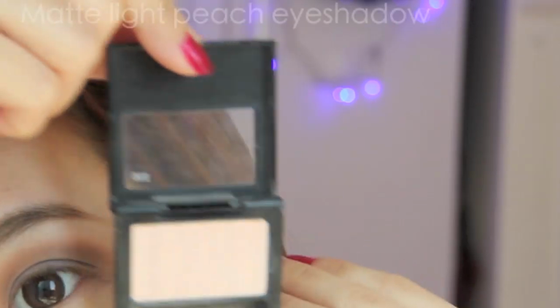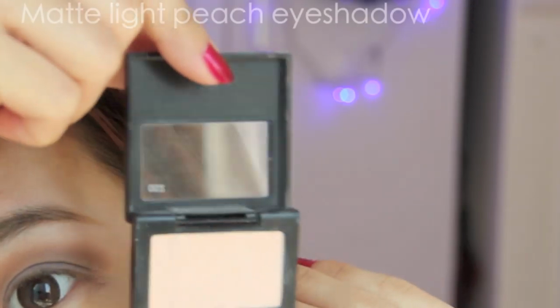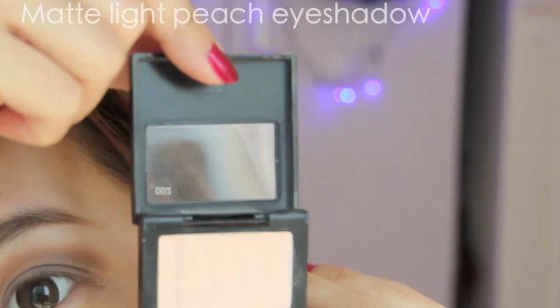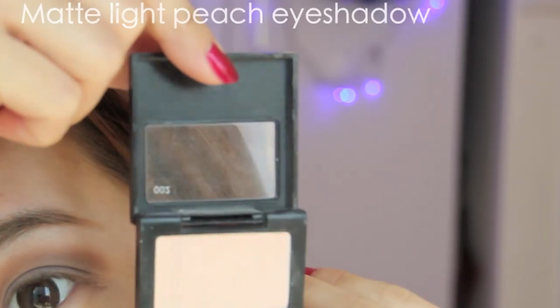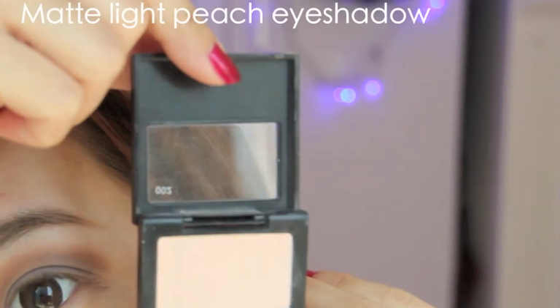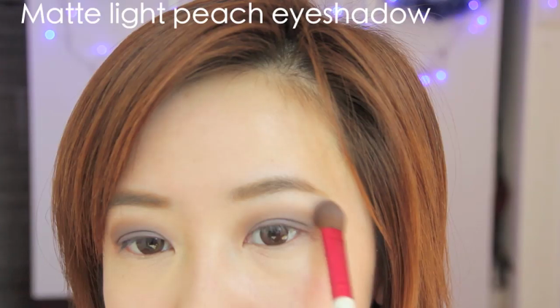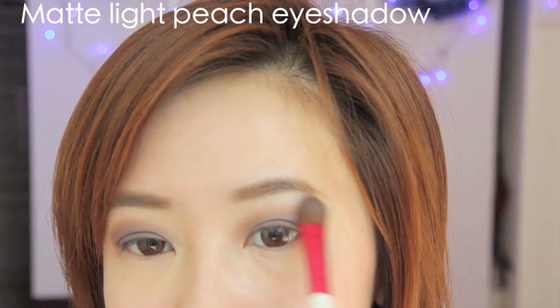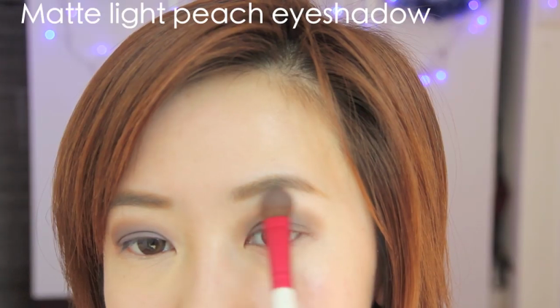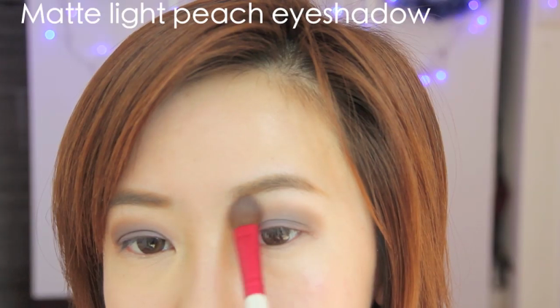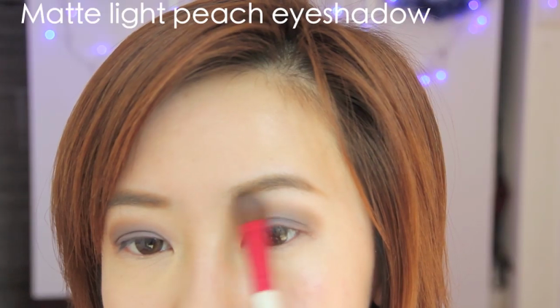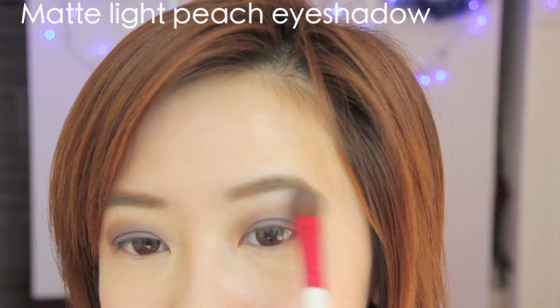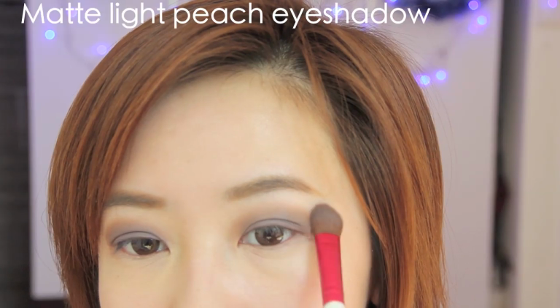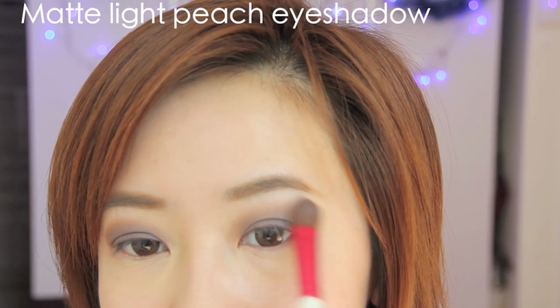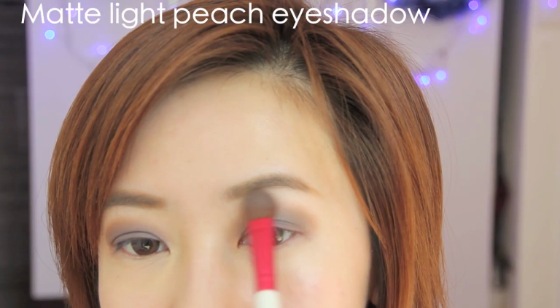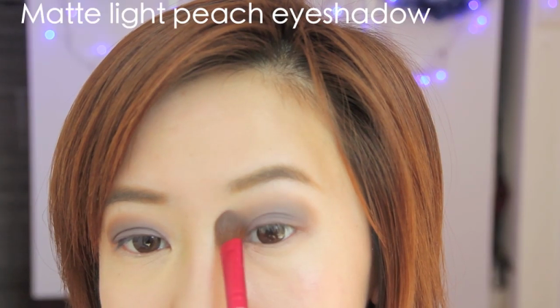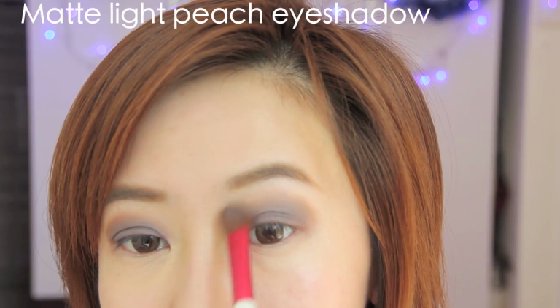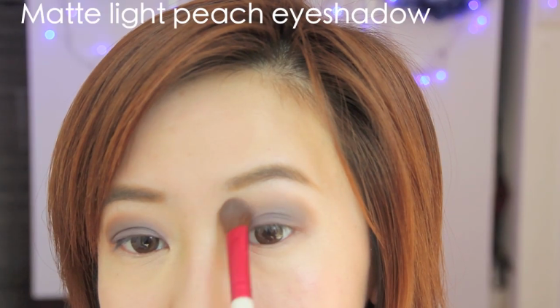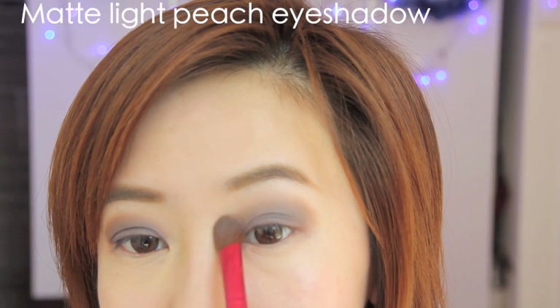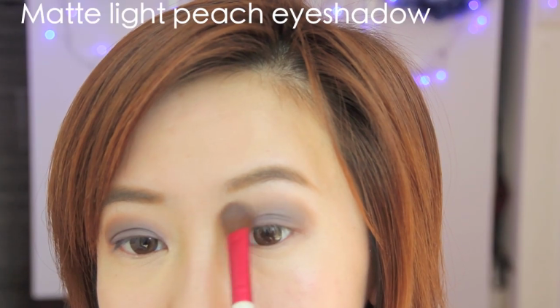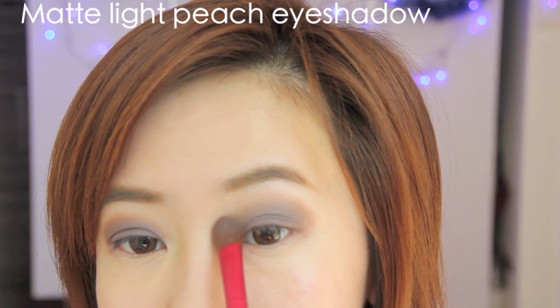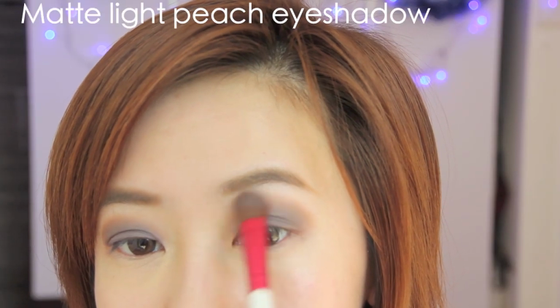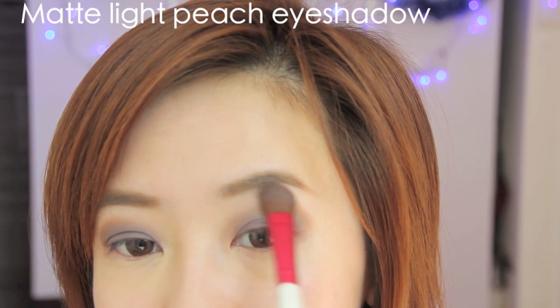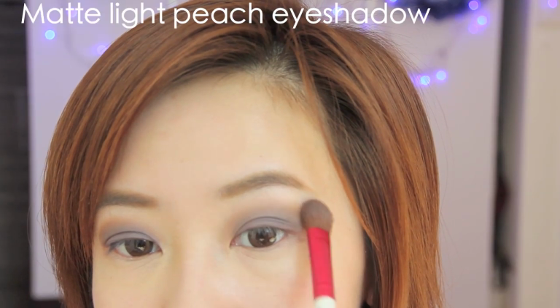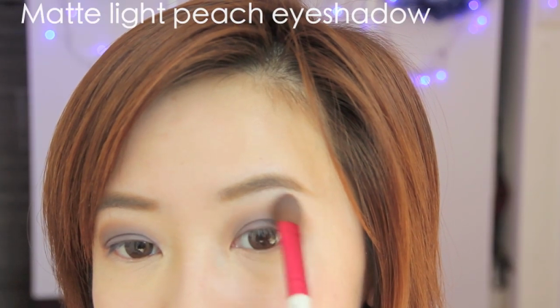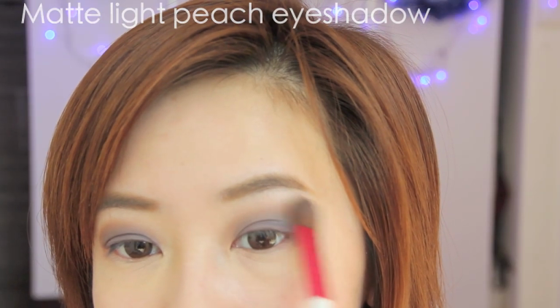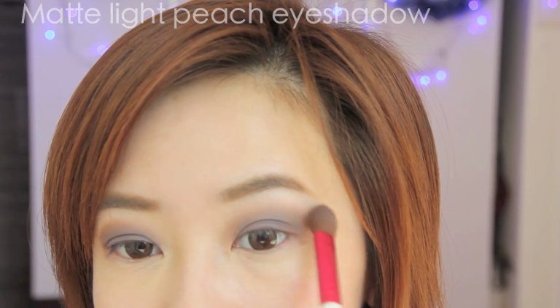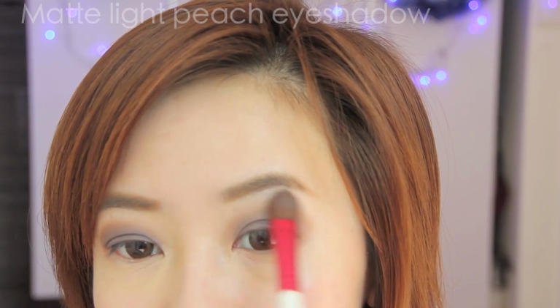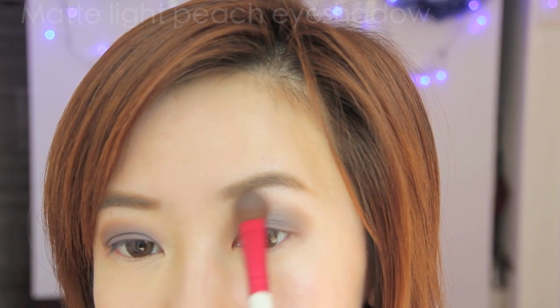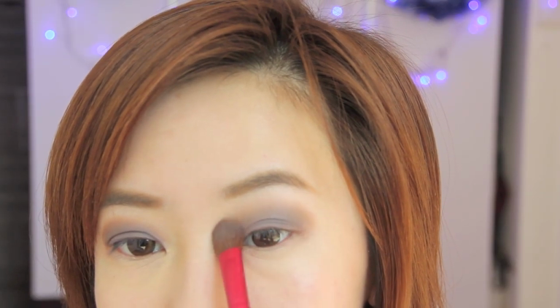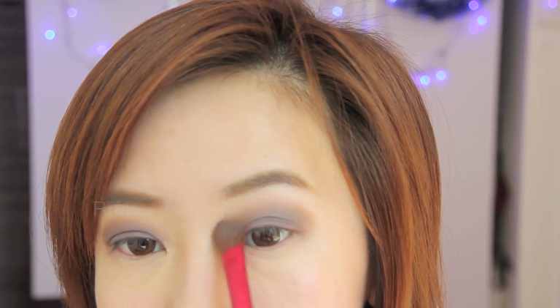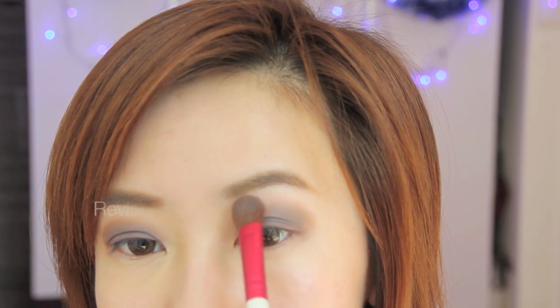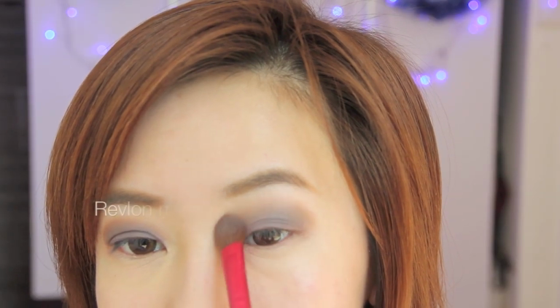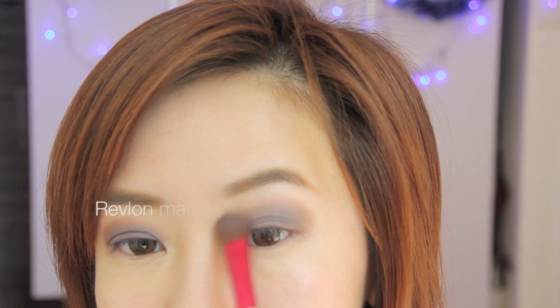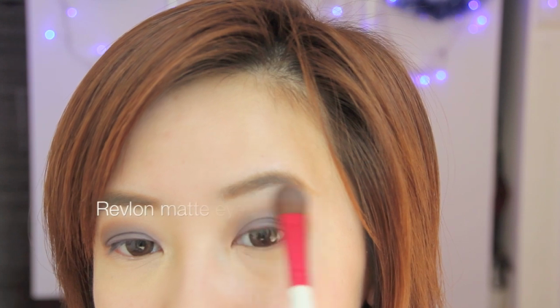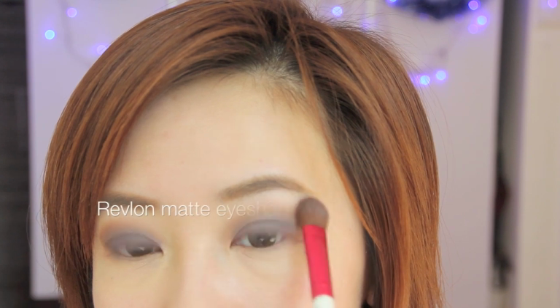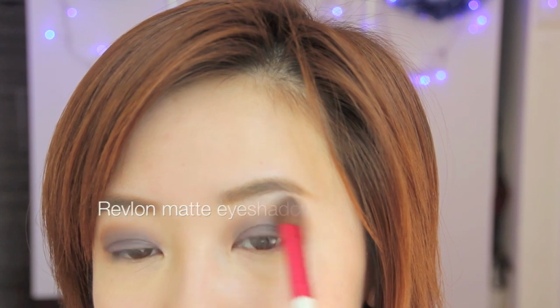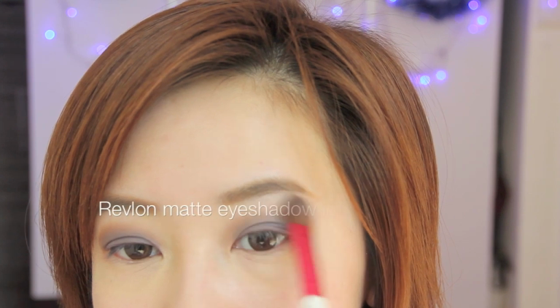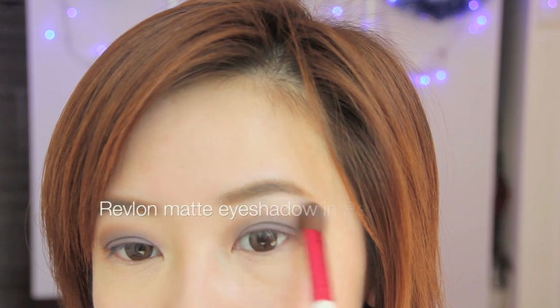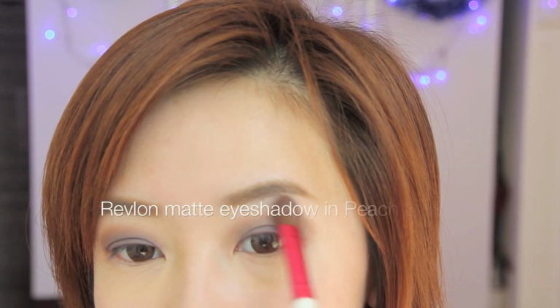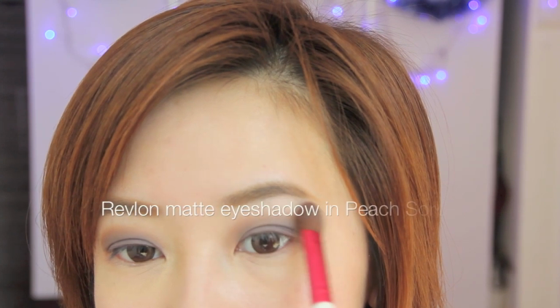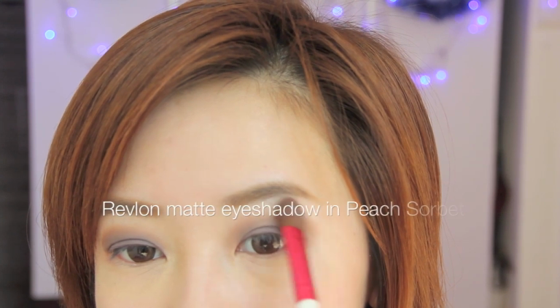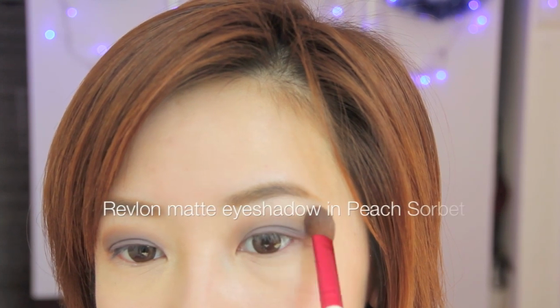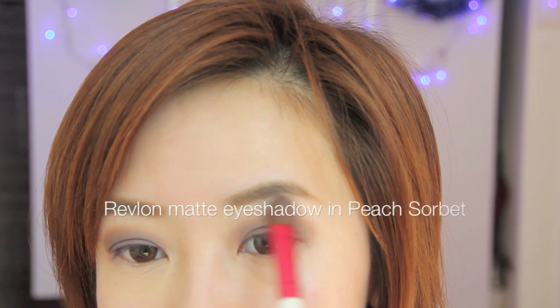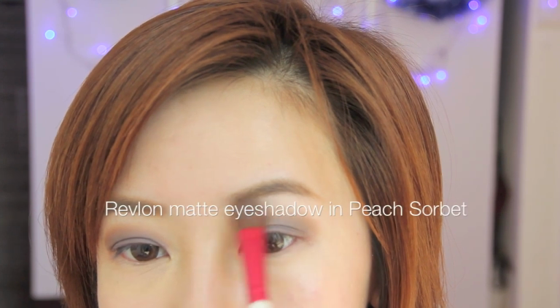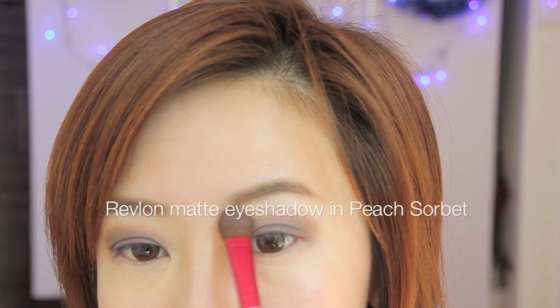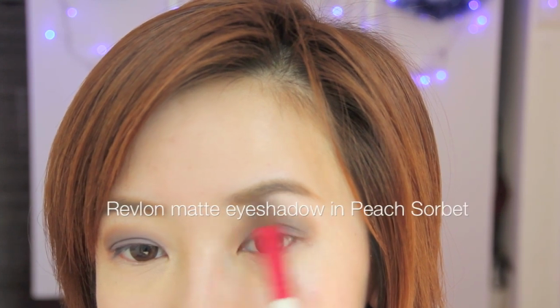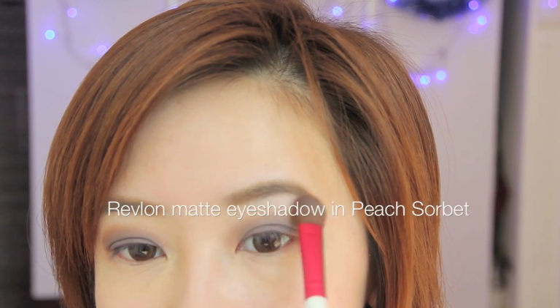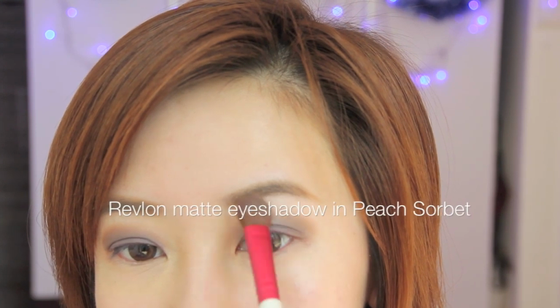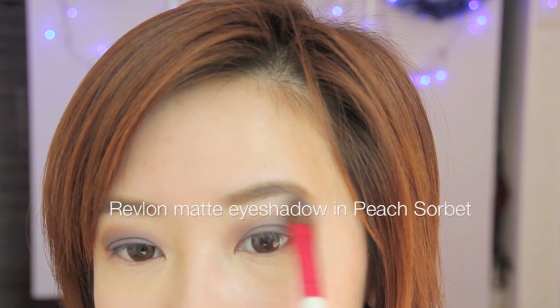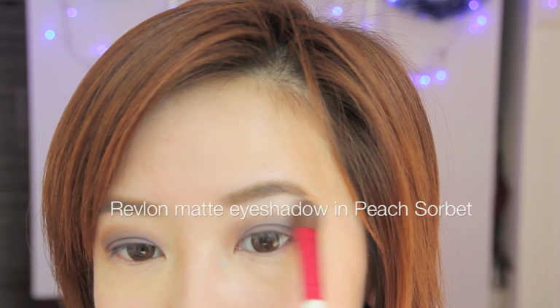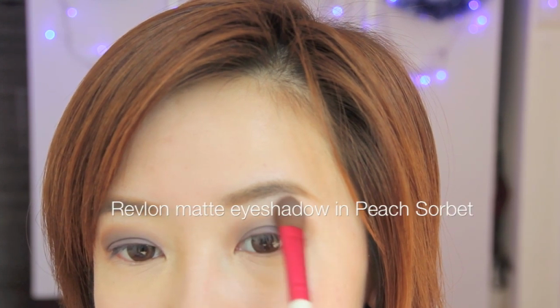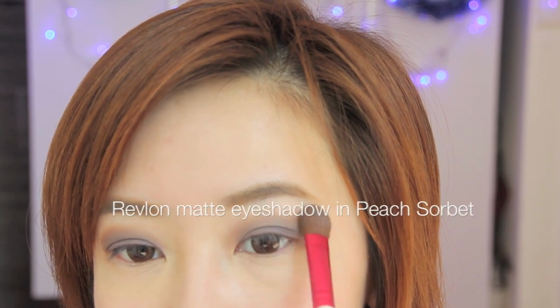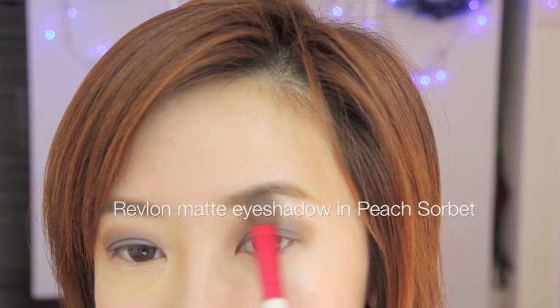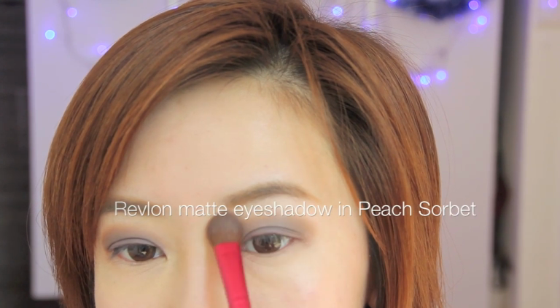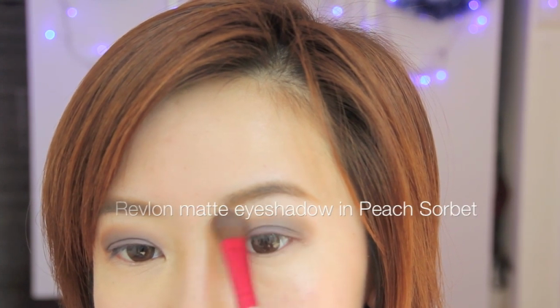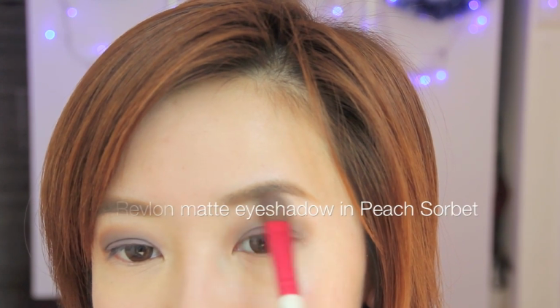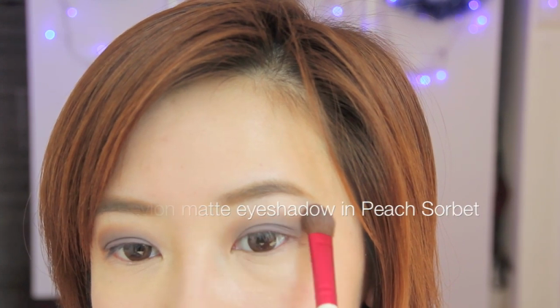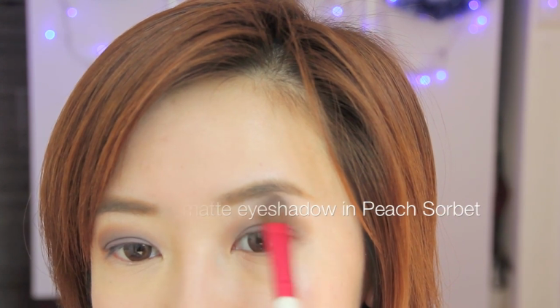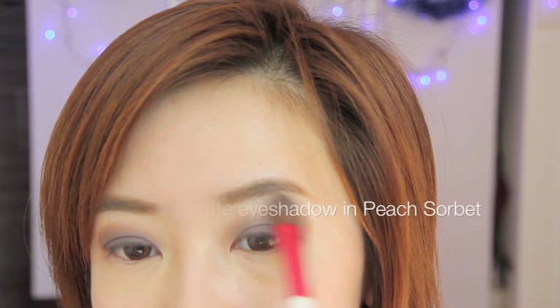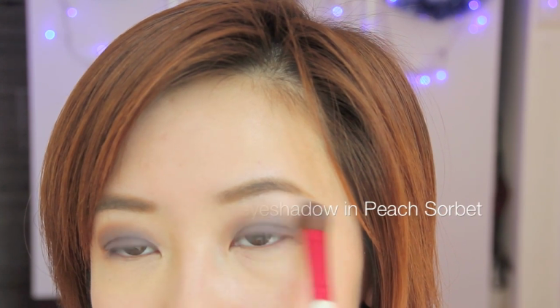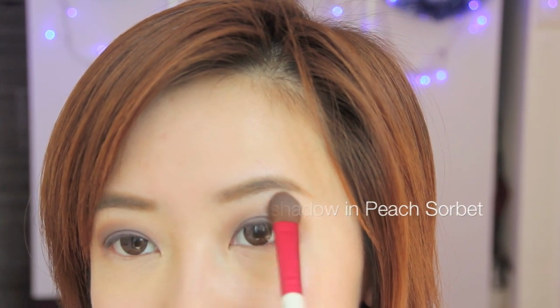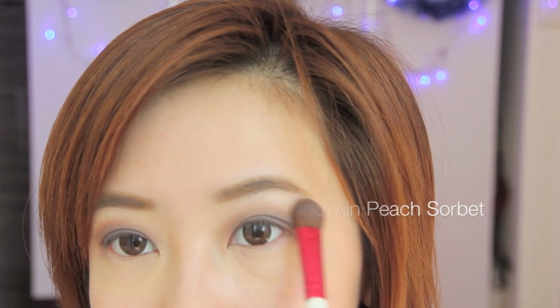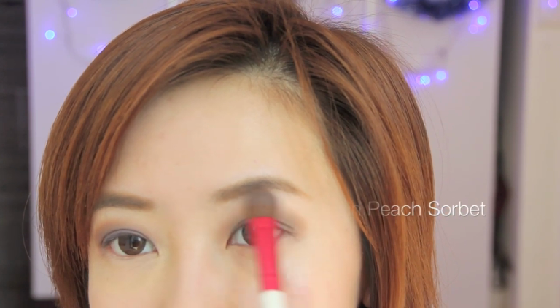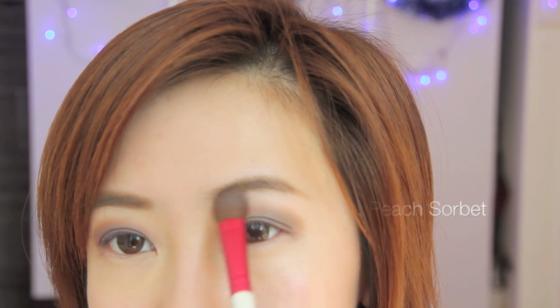Now with this matte peach eyeshadow, I'm highlighting the brow bone while softening out the edges so the color fades upwards and outwards.